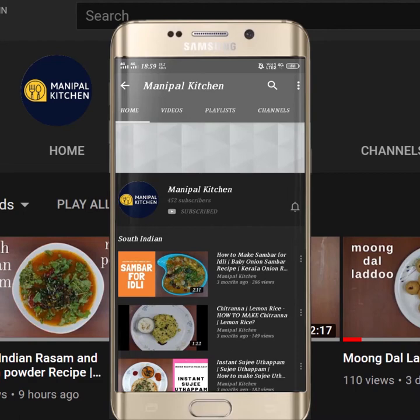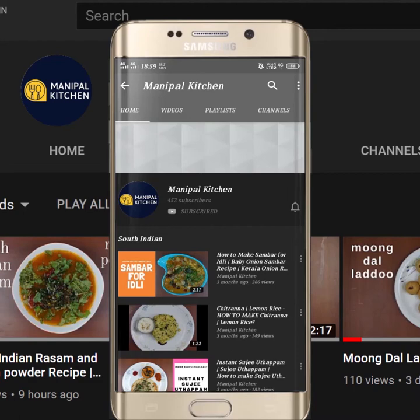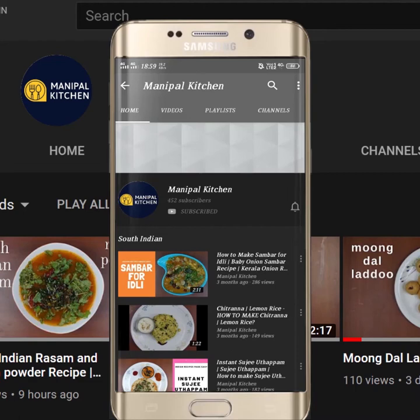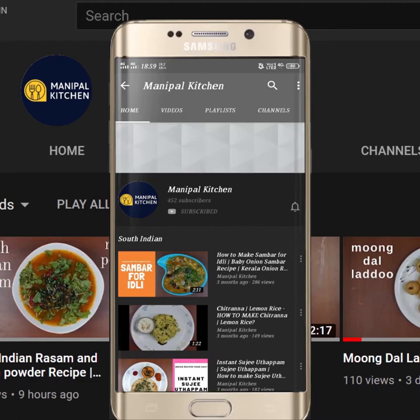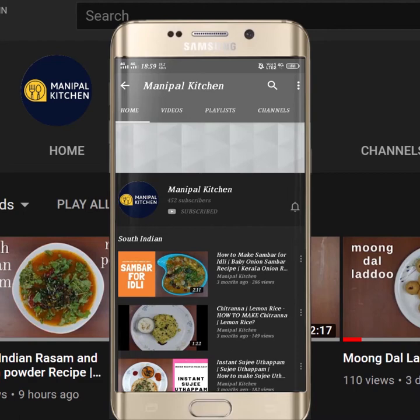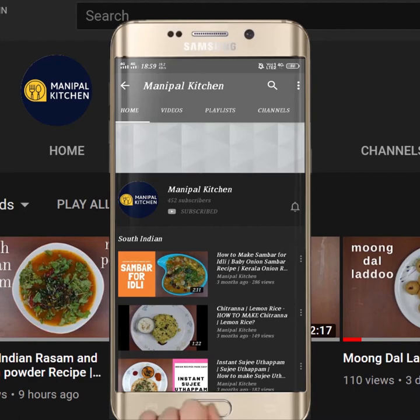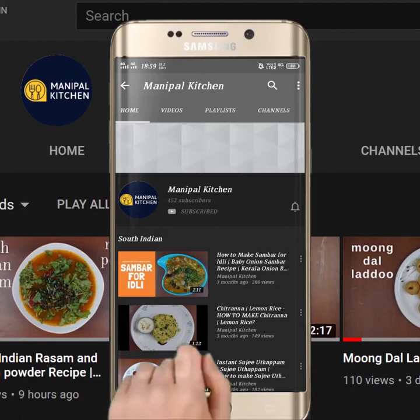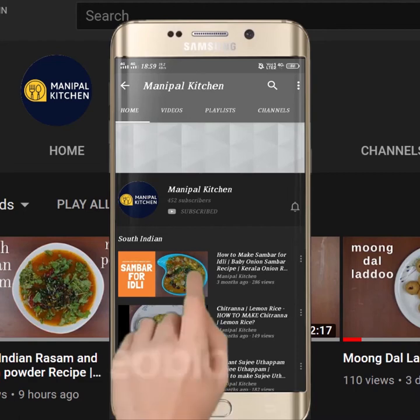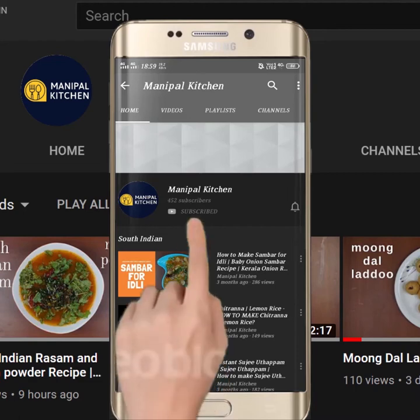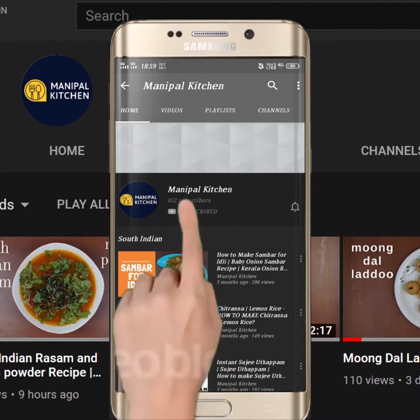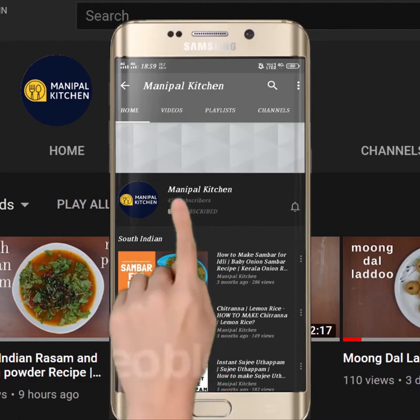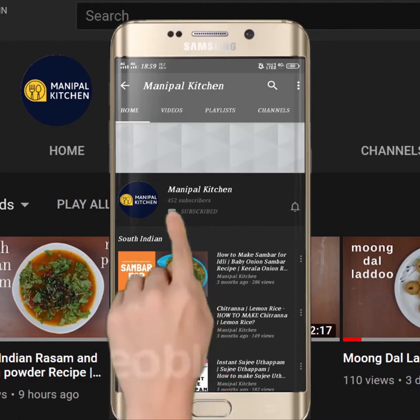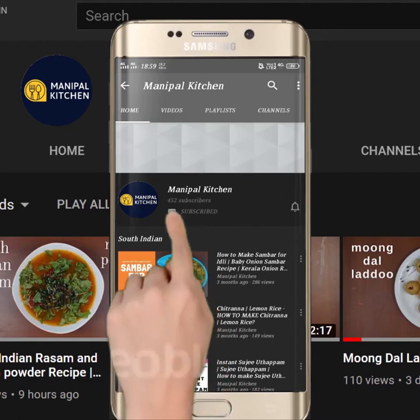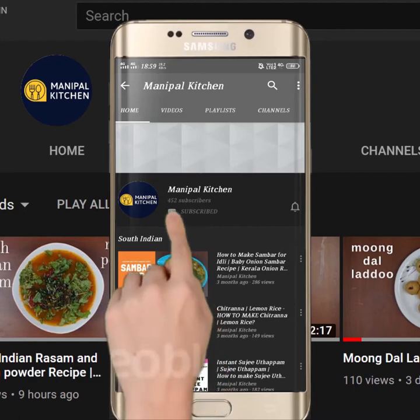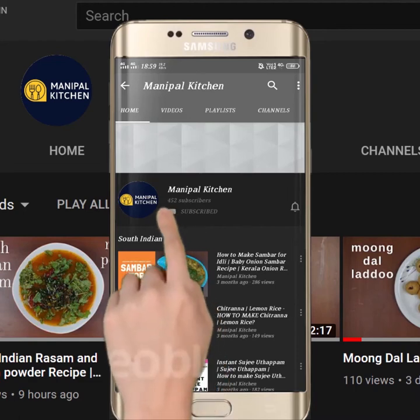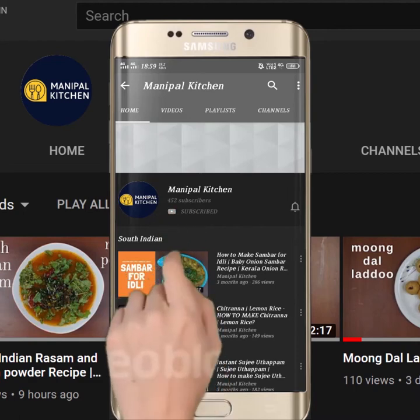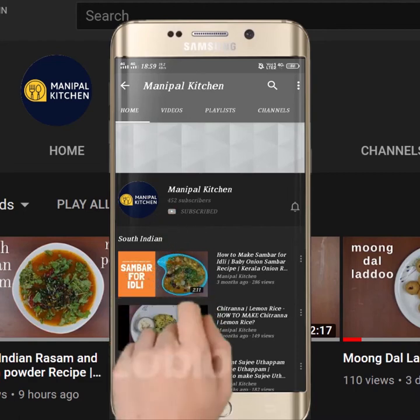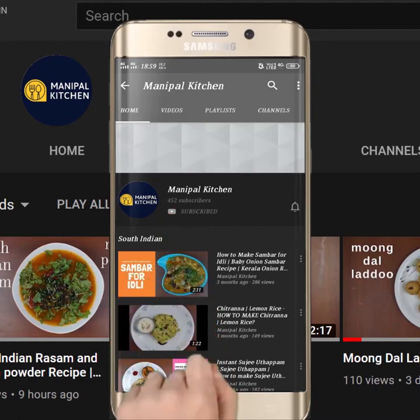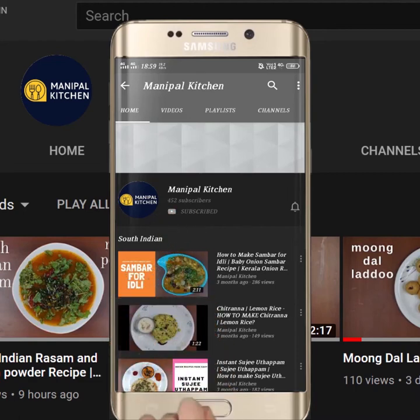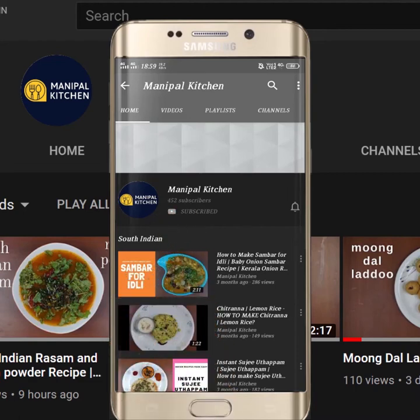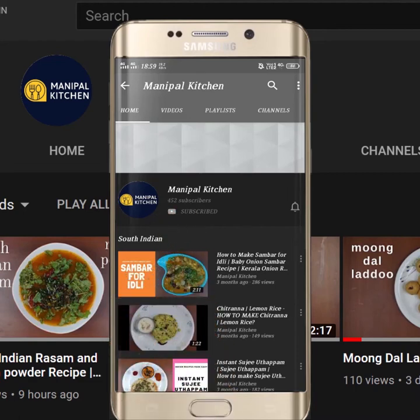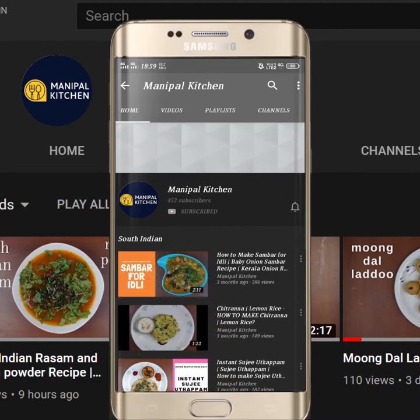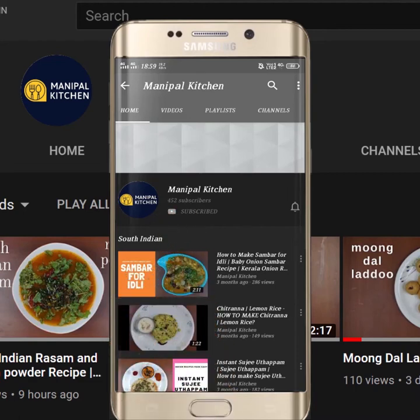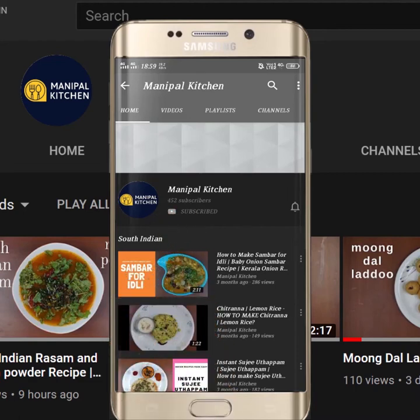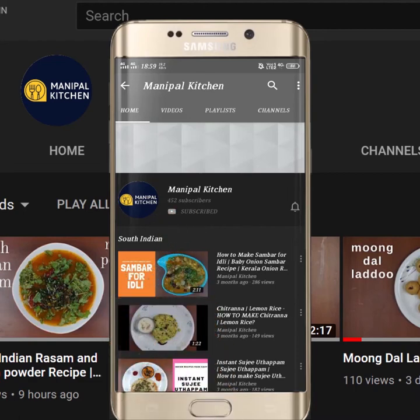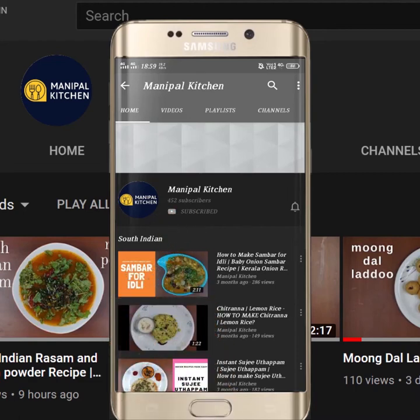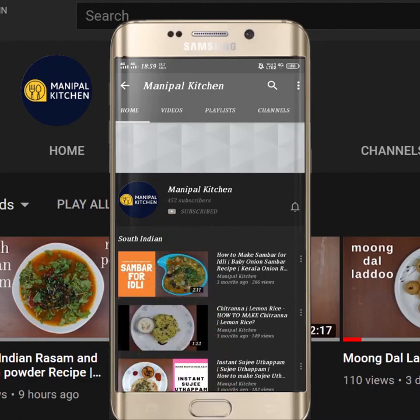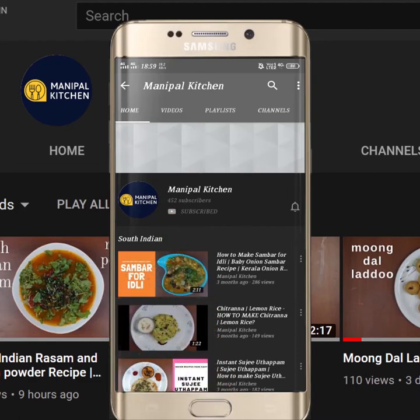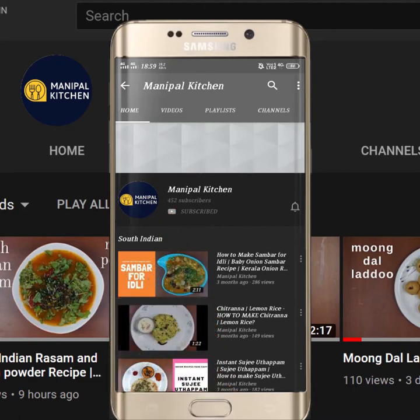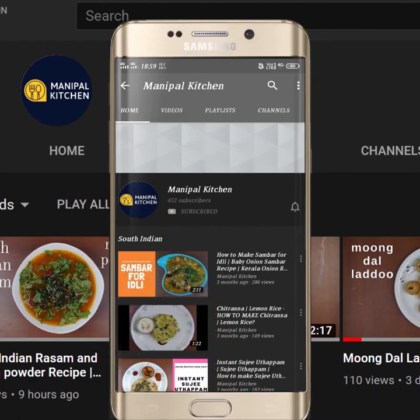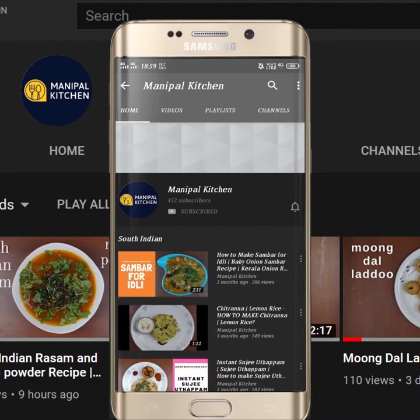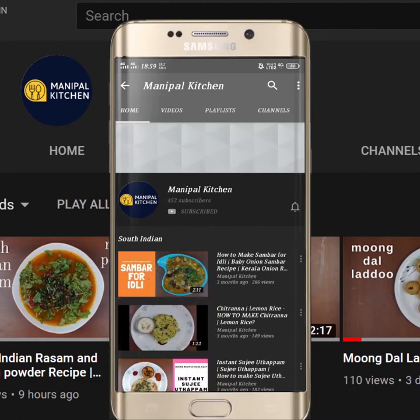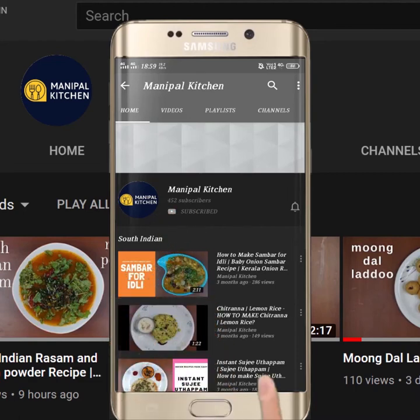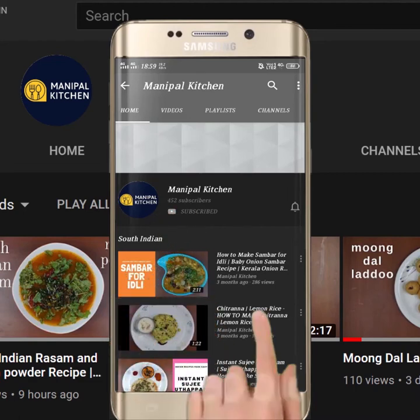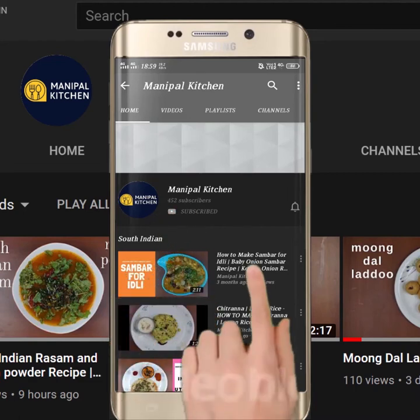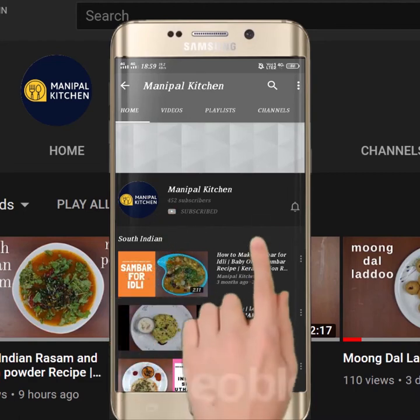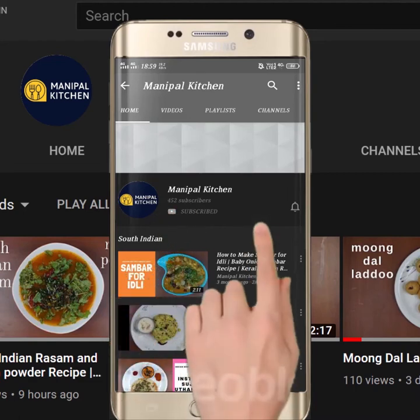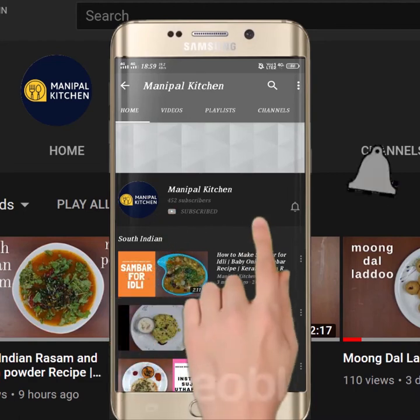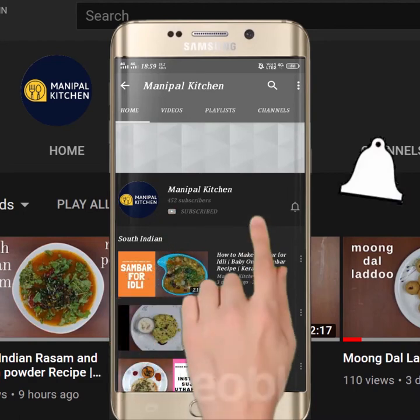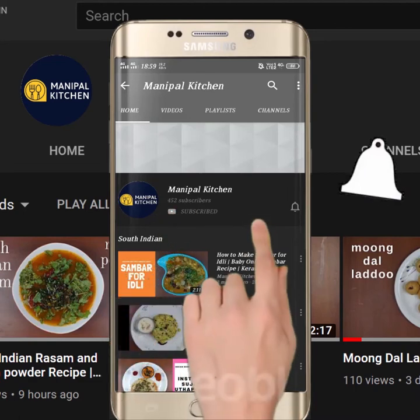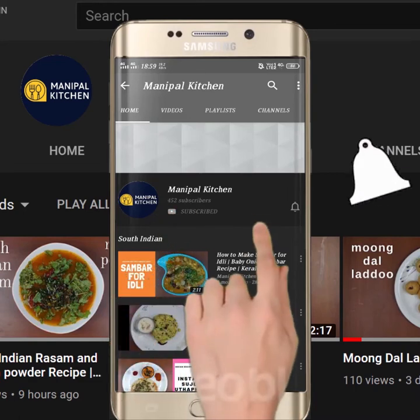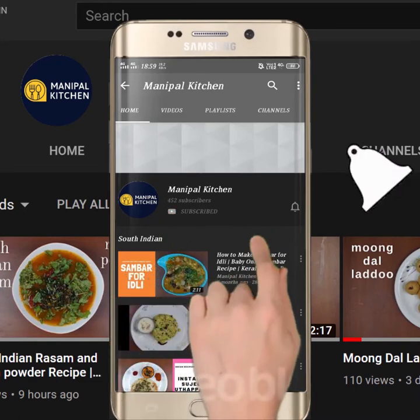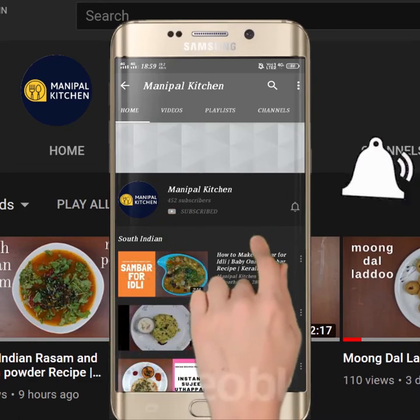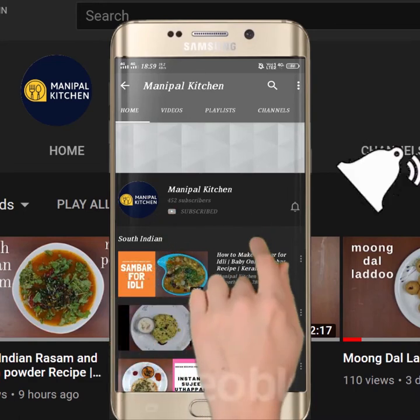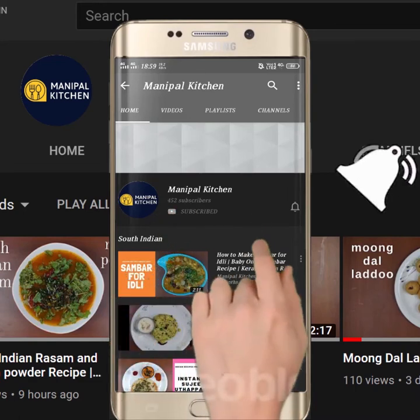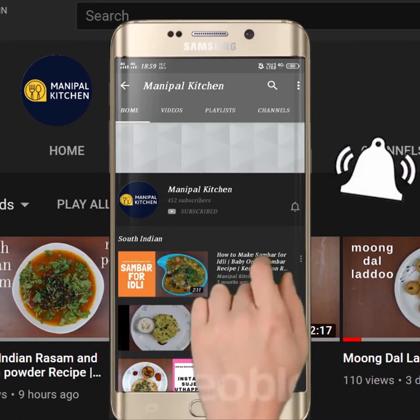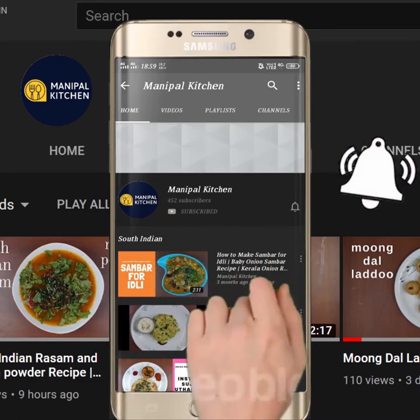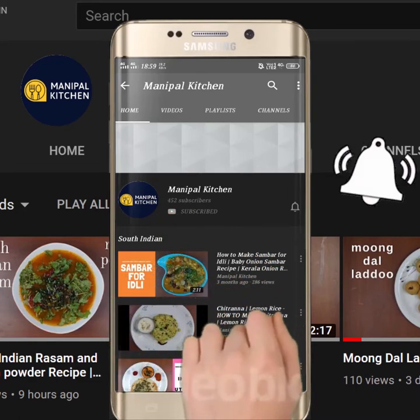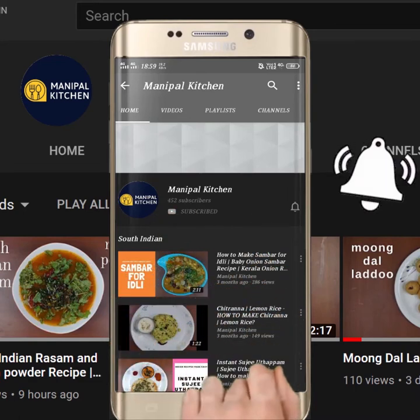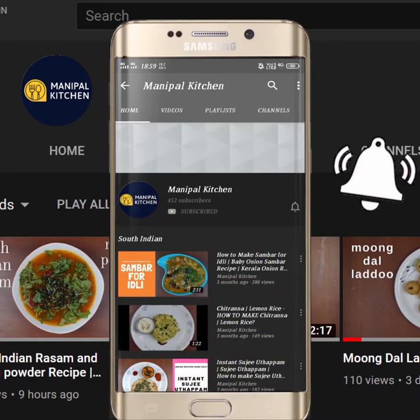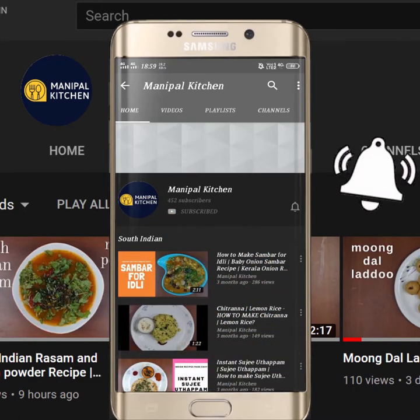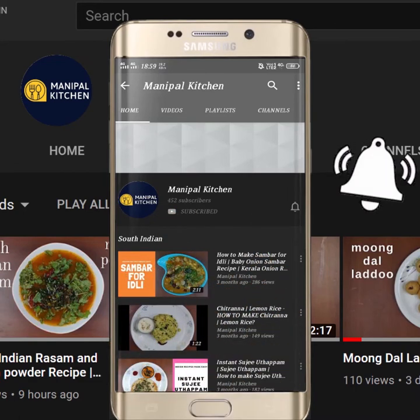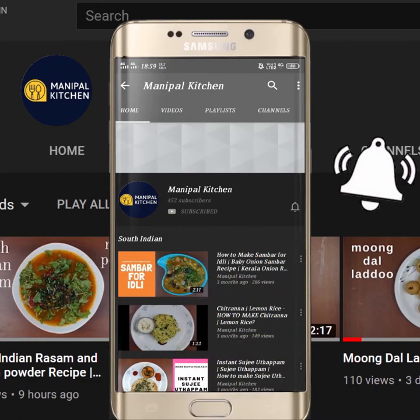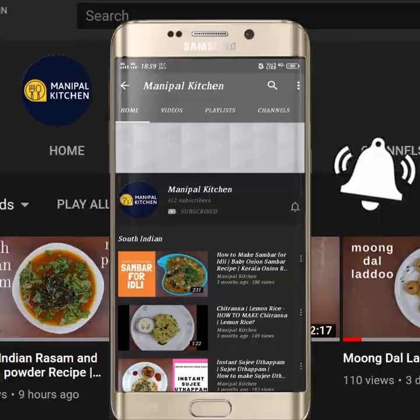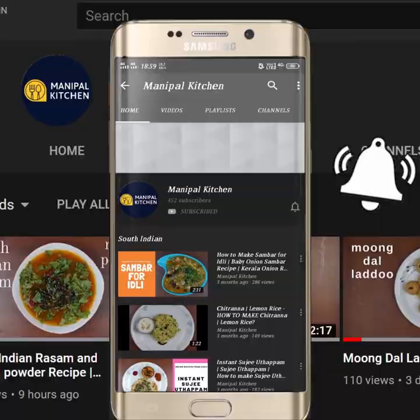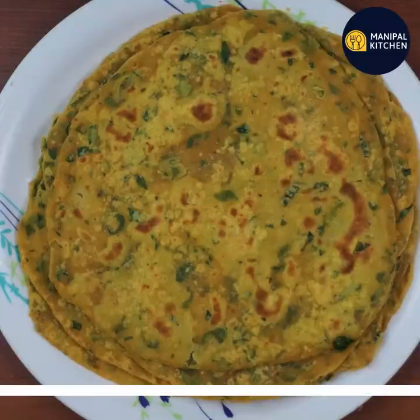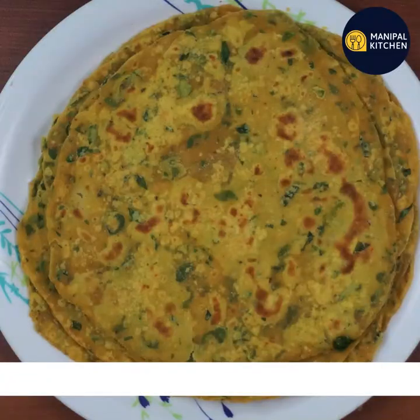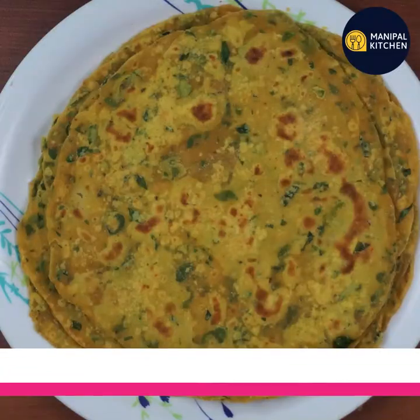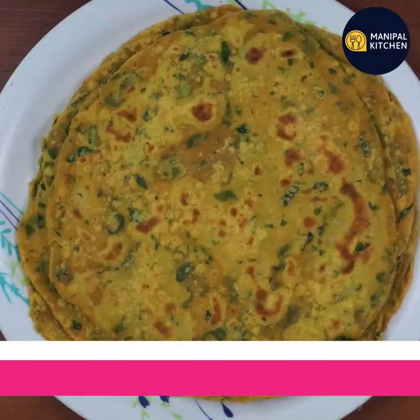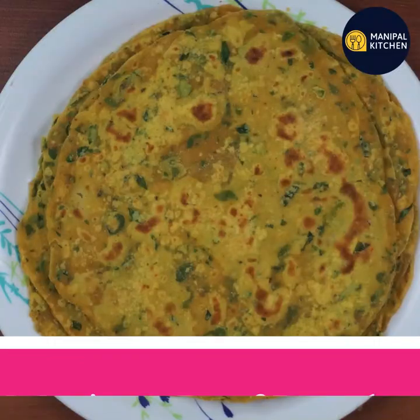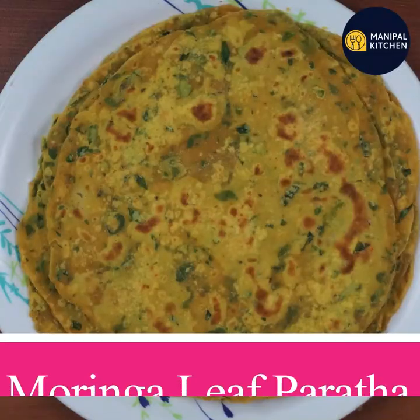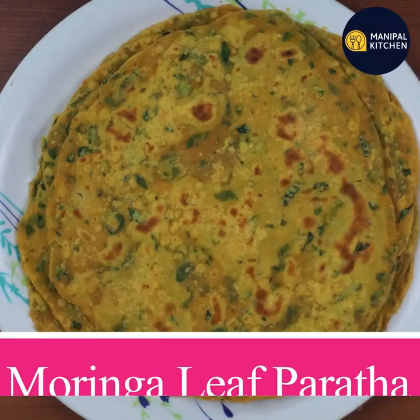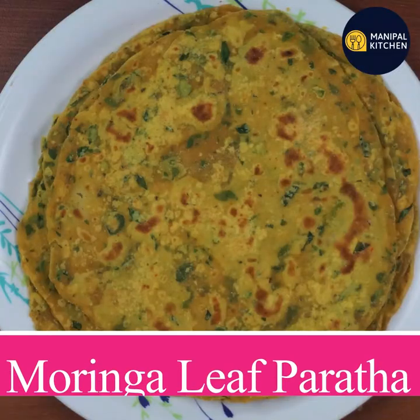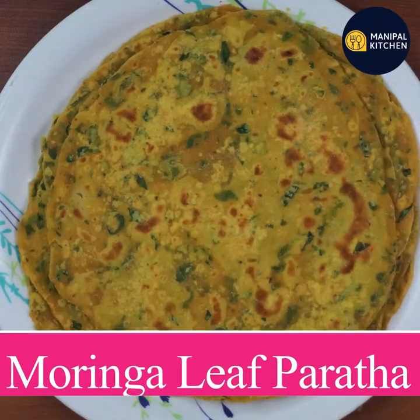Subscribe now and press the bell icon, never miss an update. Welcome to Manipal Kitchen.